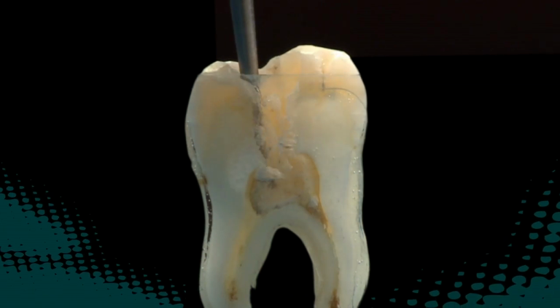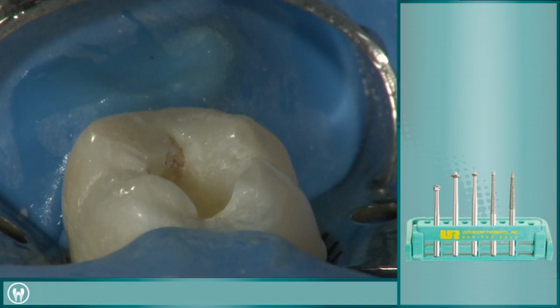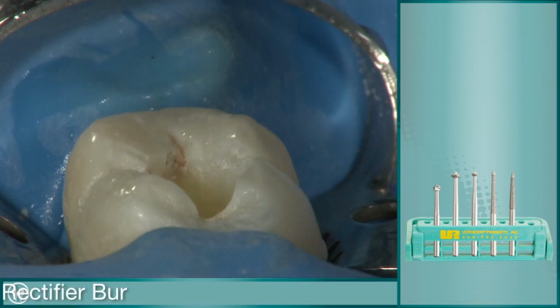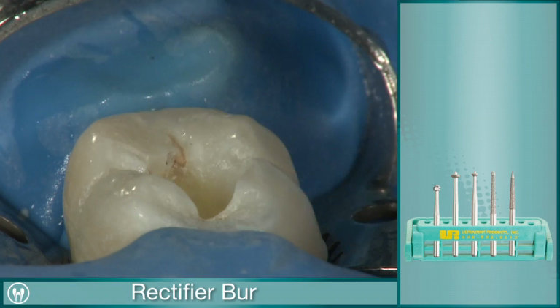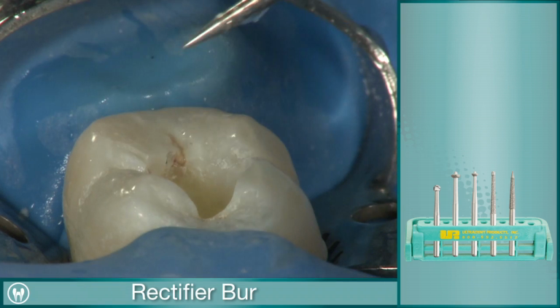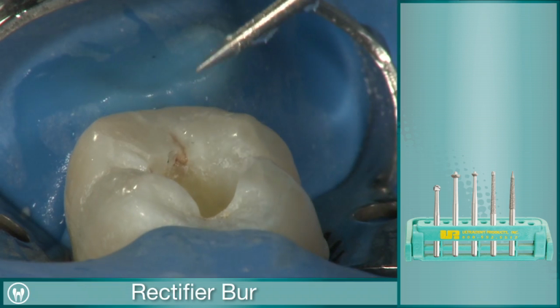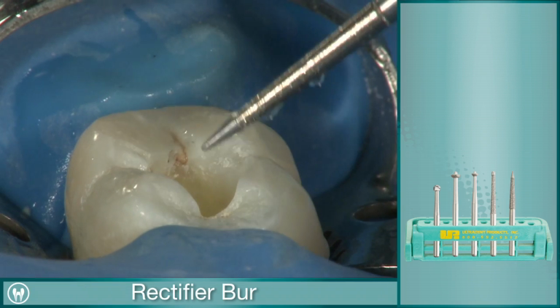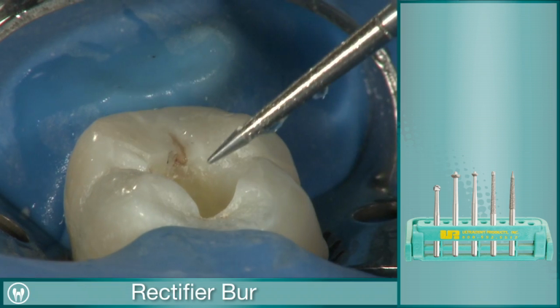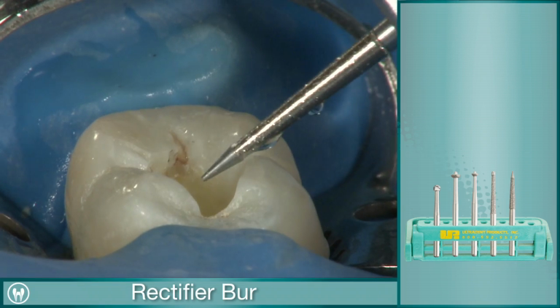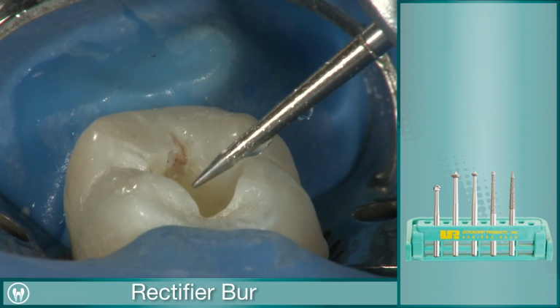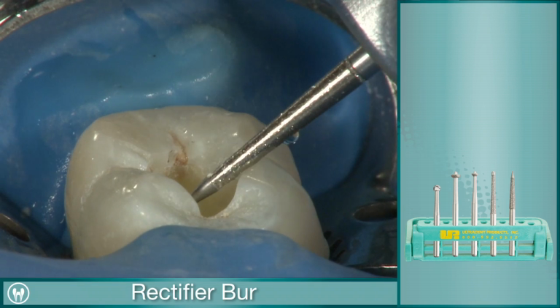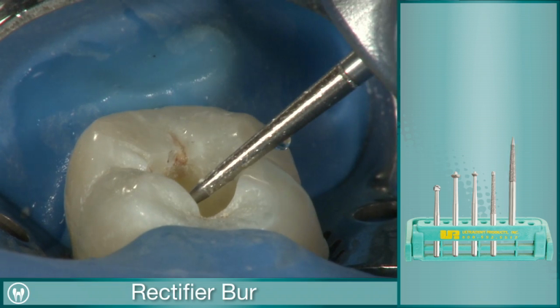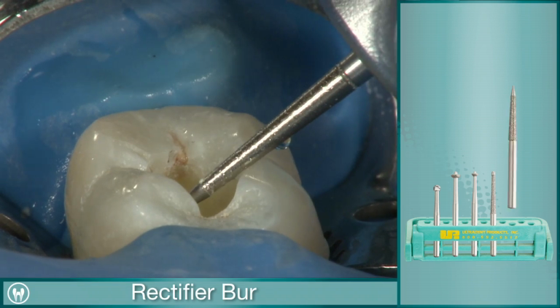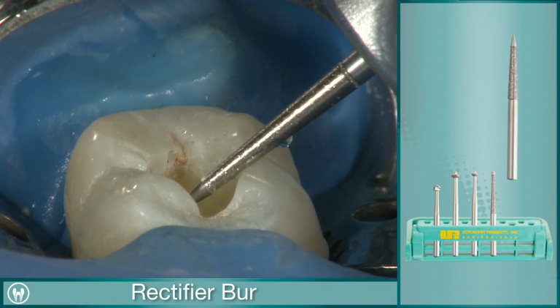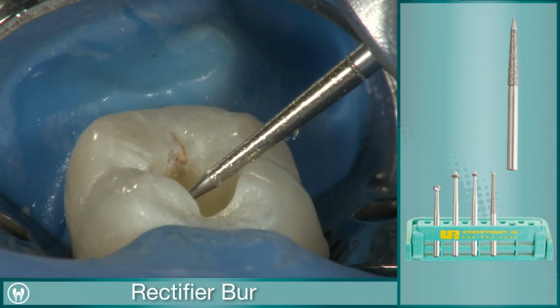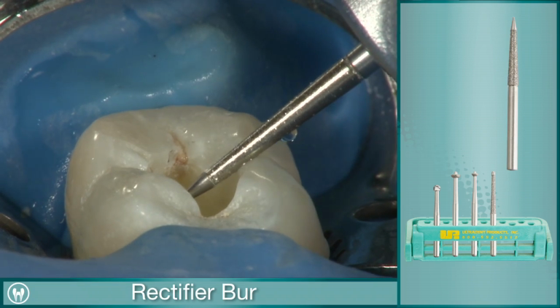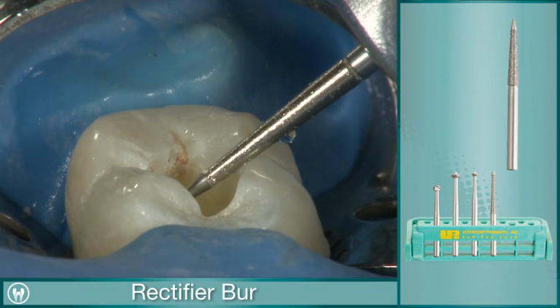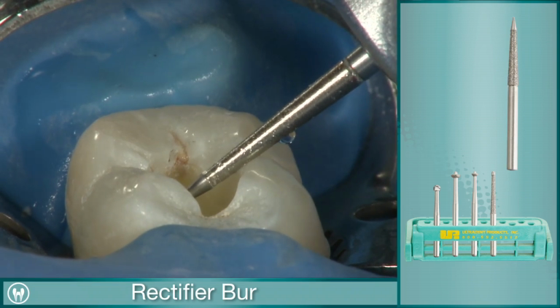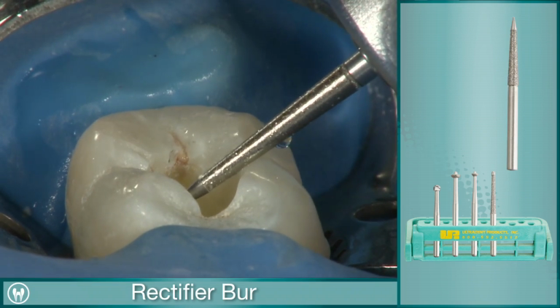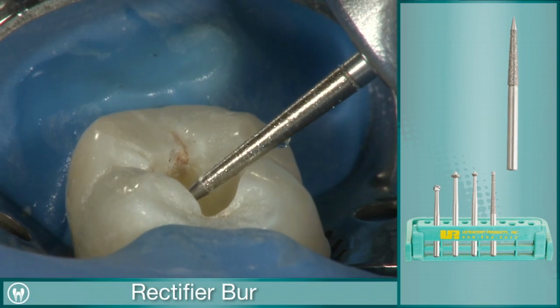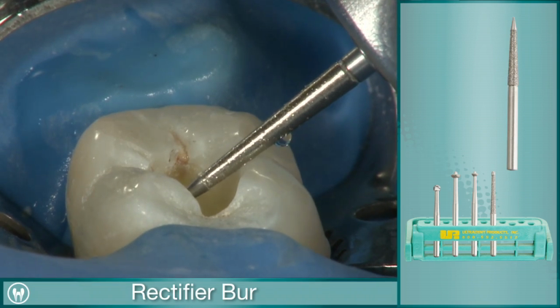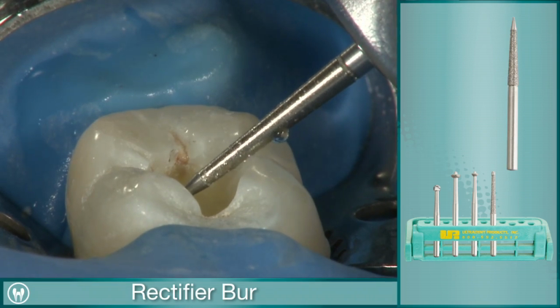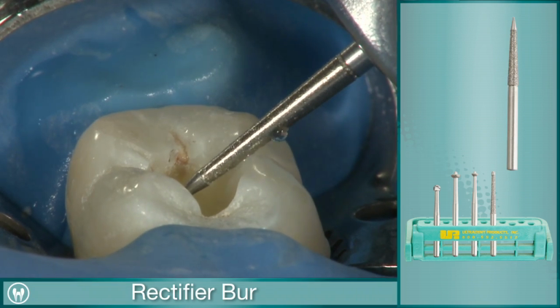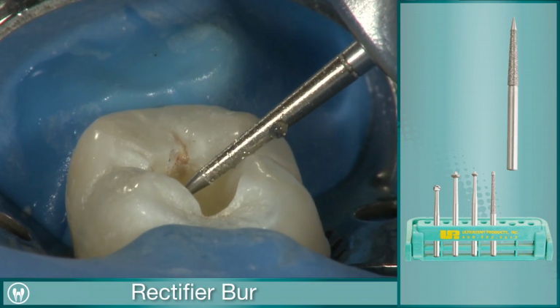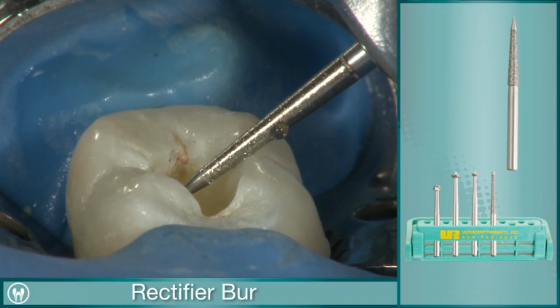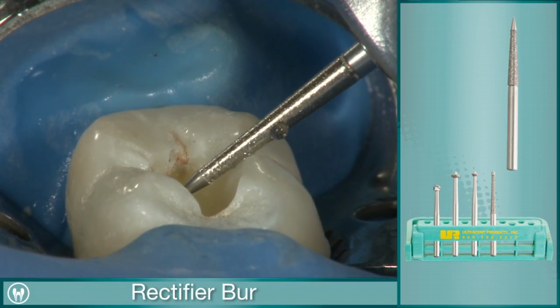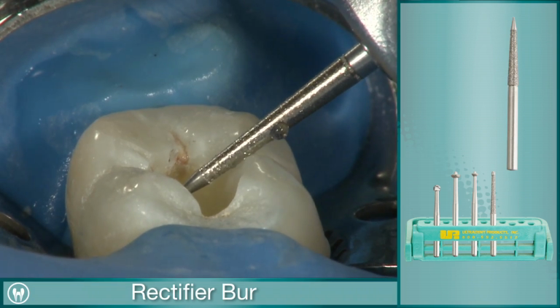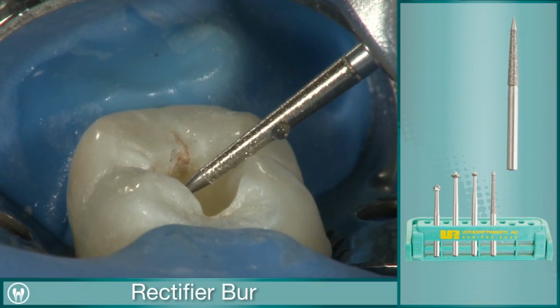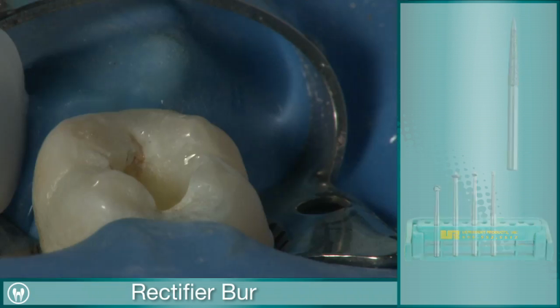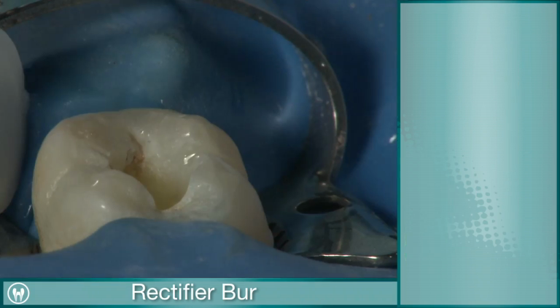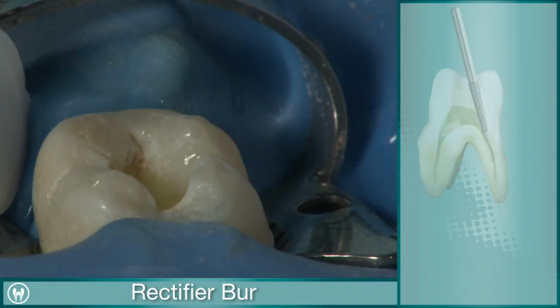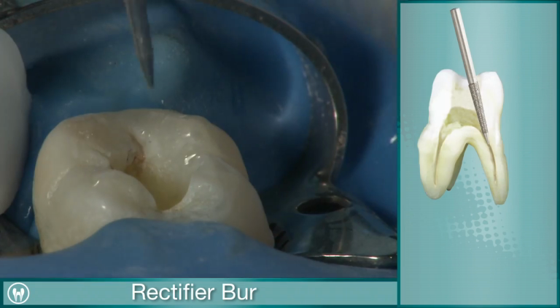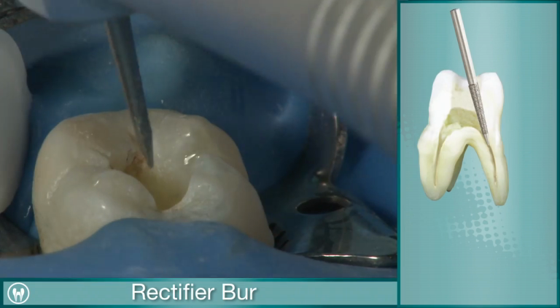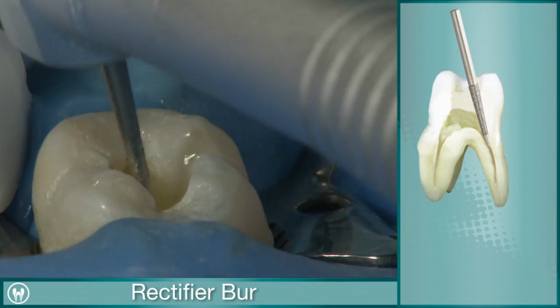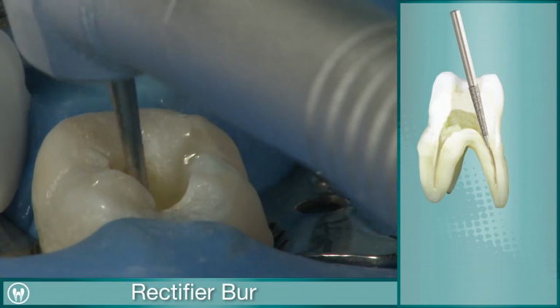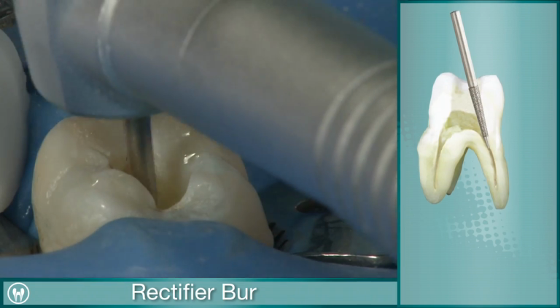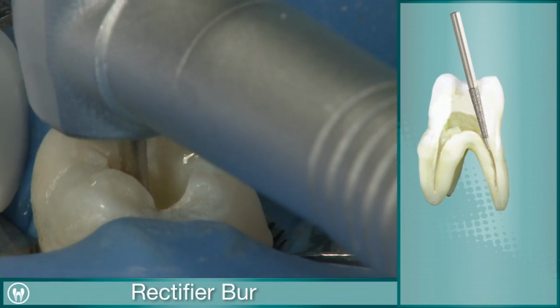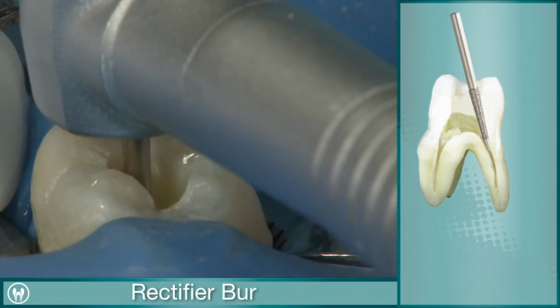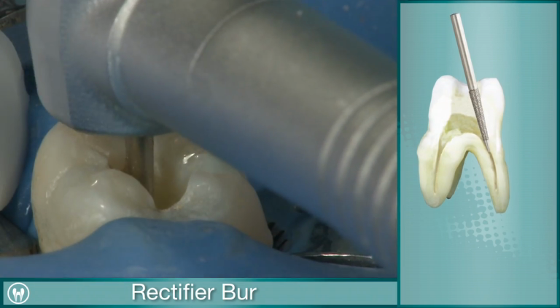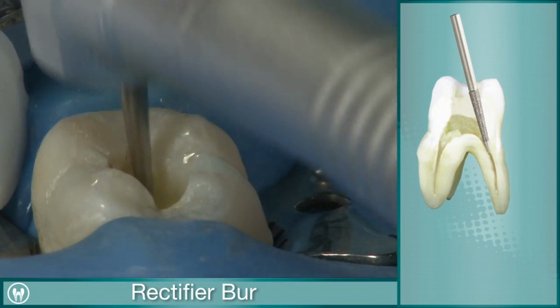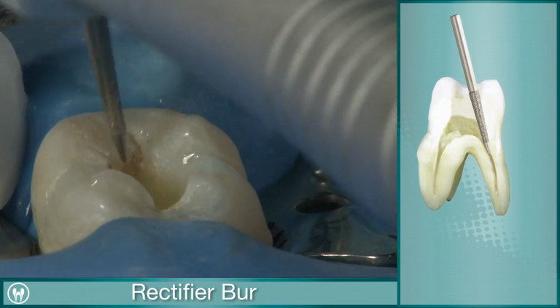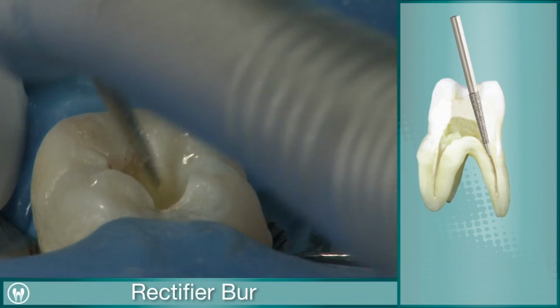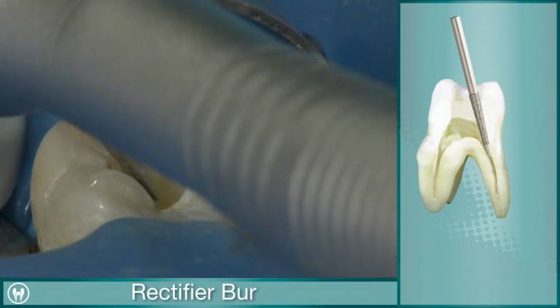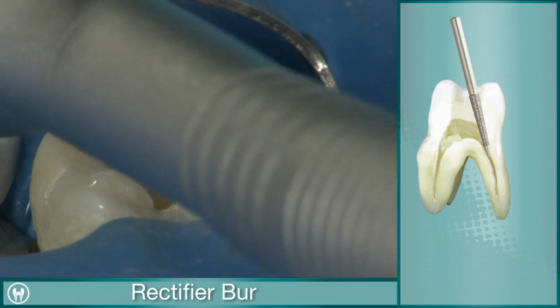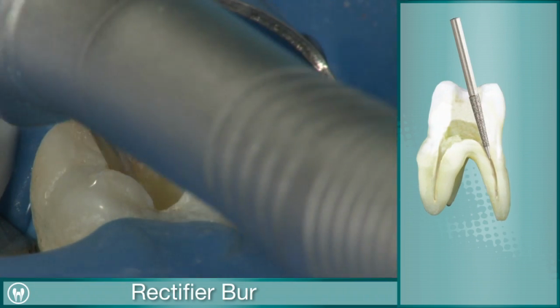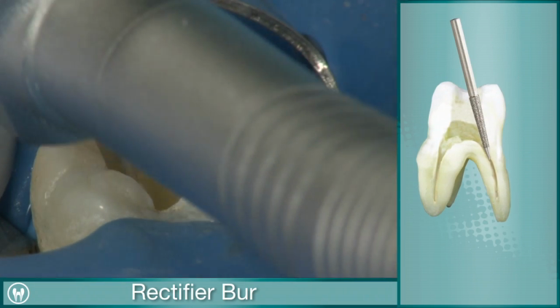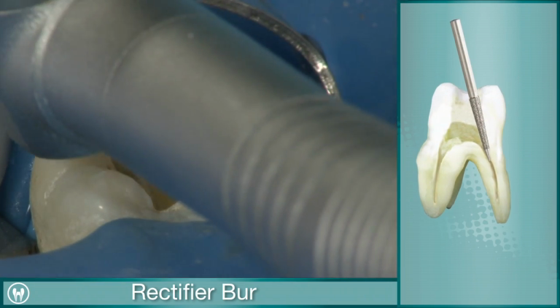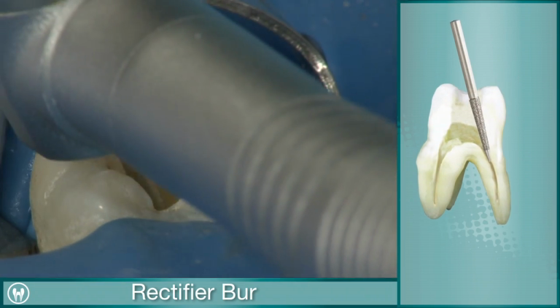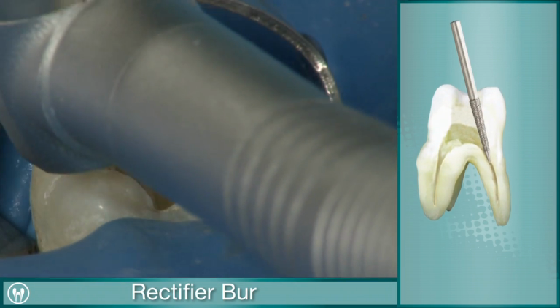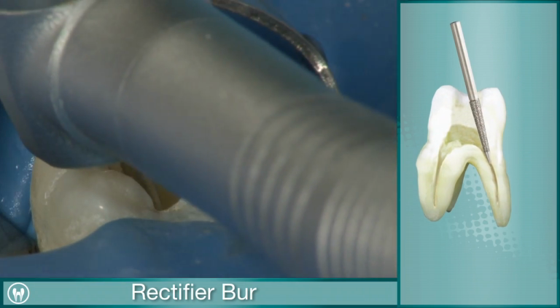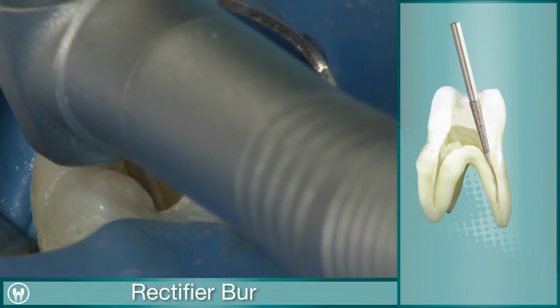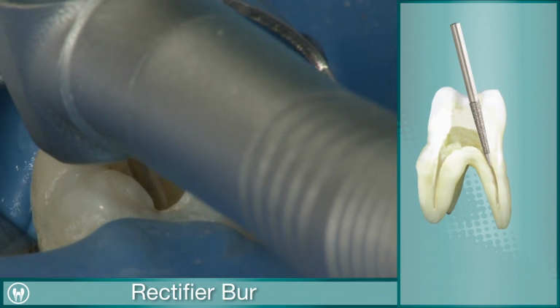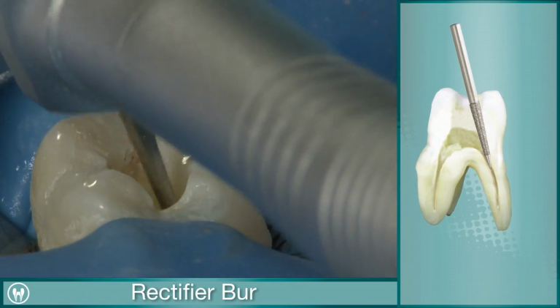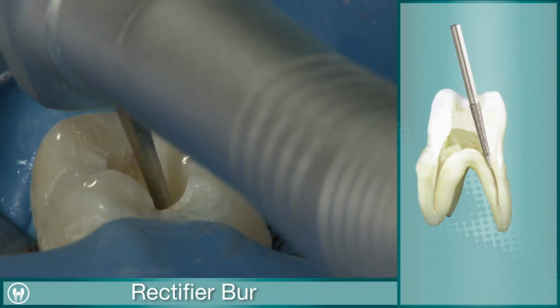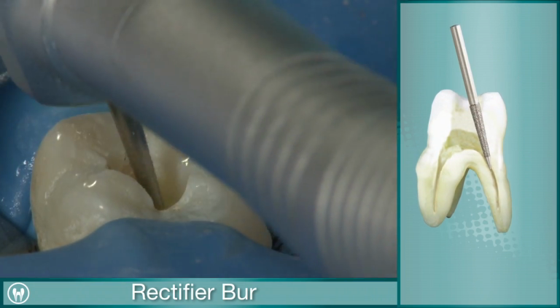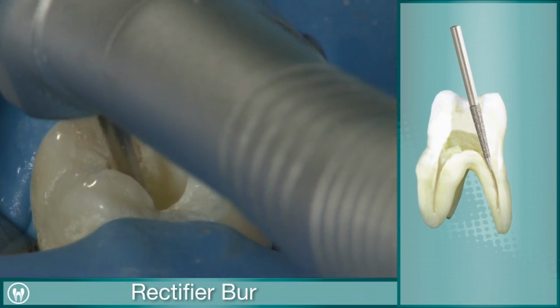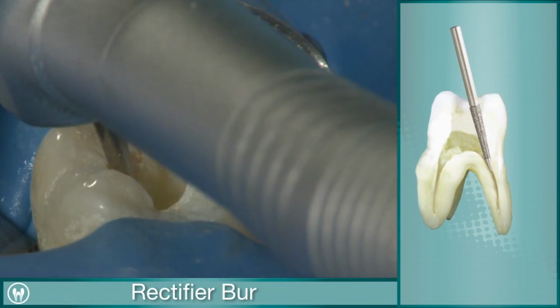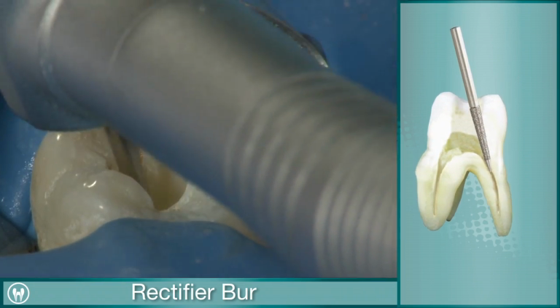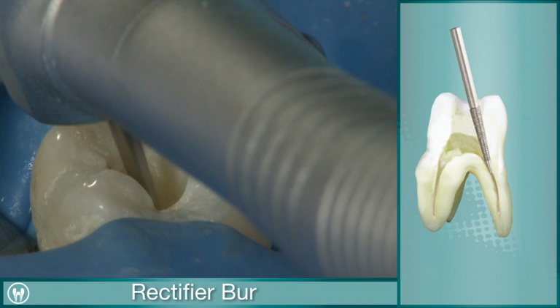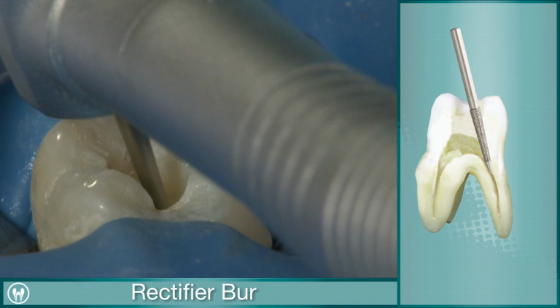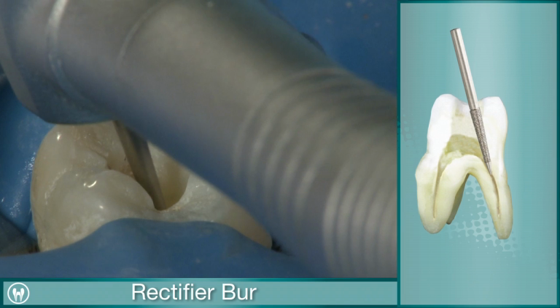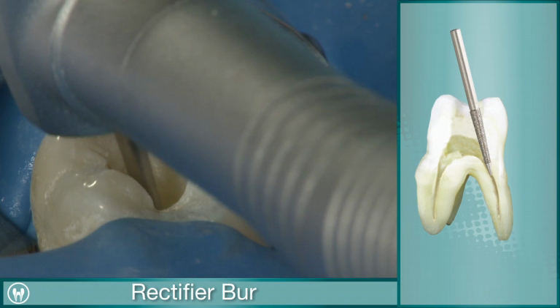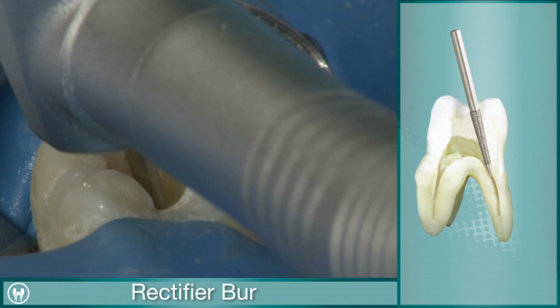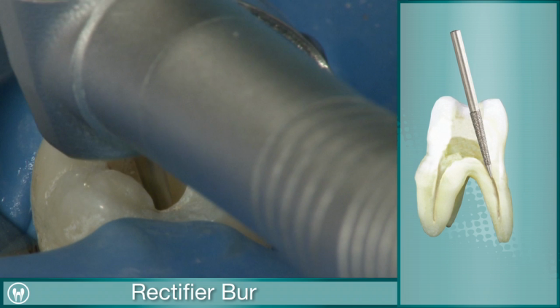Finally, the rectifier burr safely slides into the canal orifice to finish a clean, straight-line access.